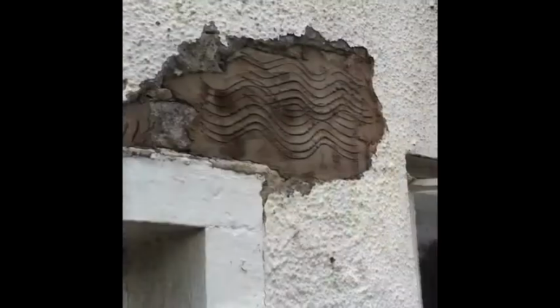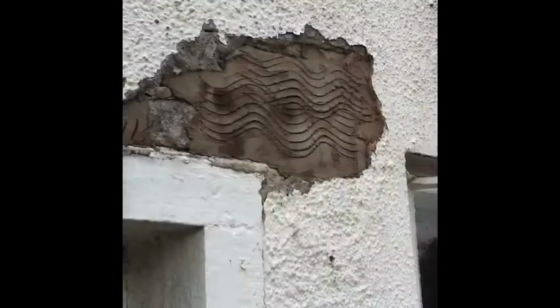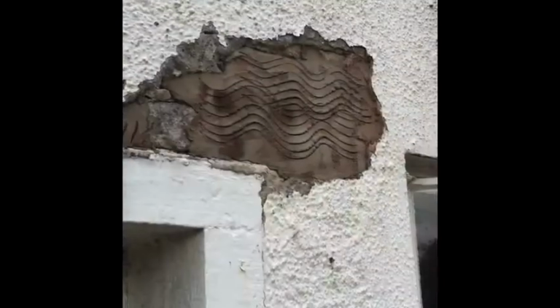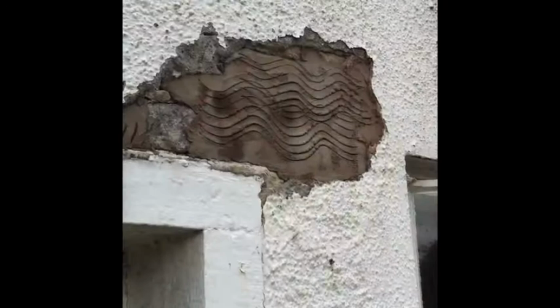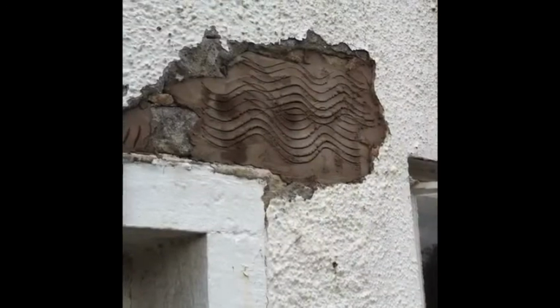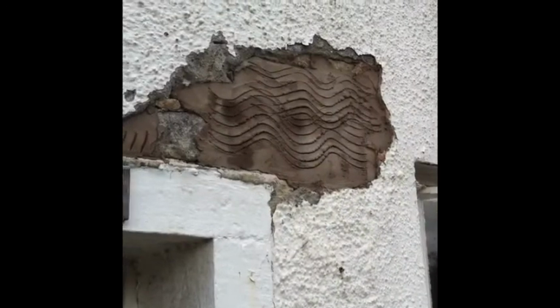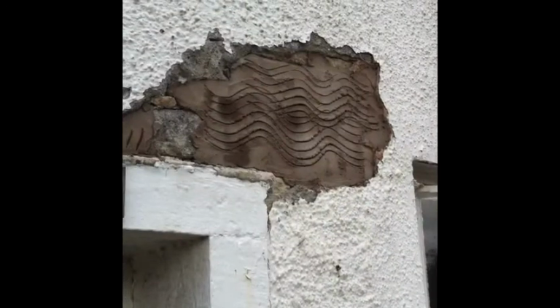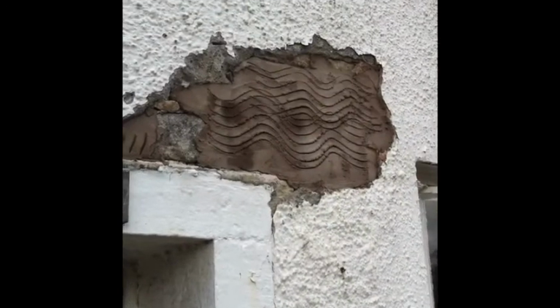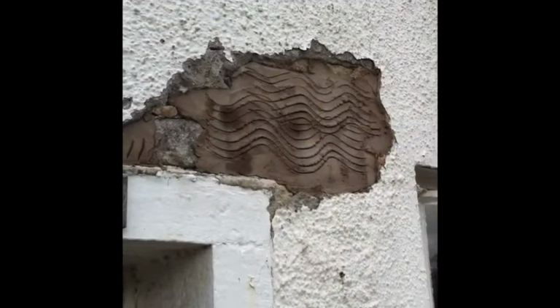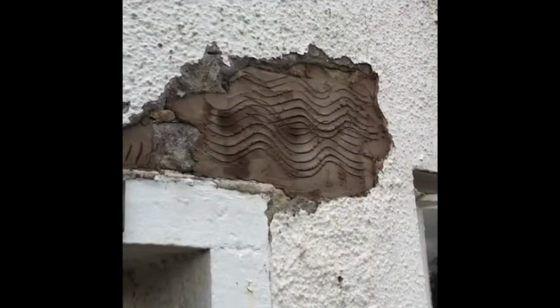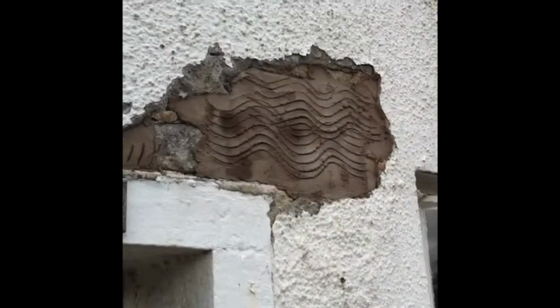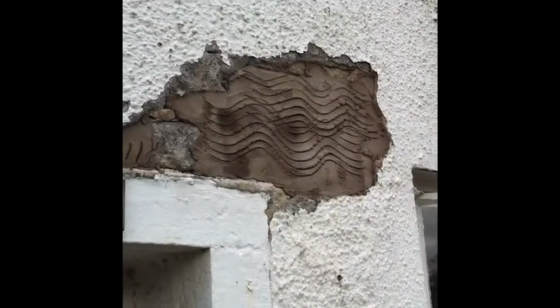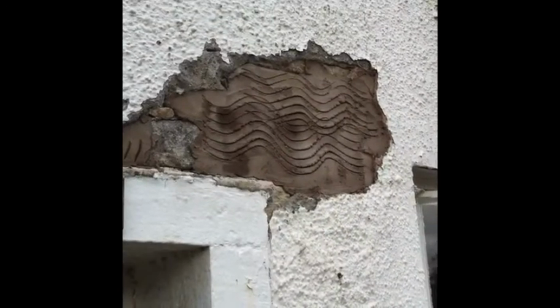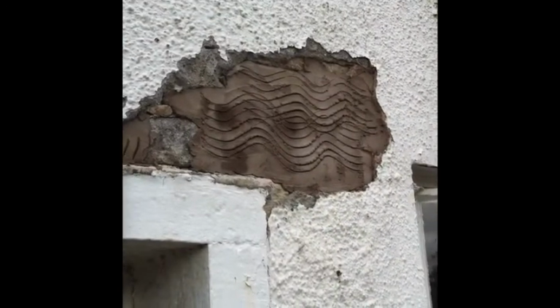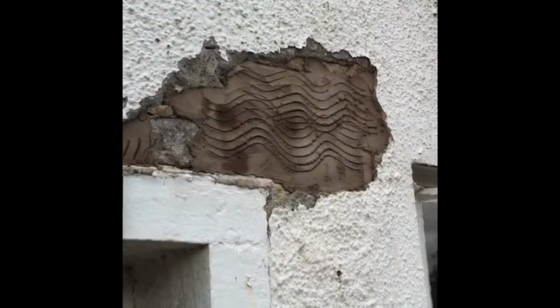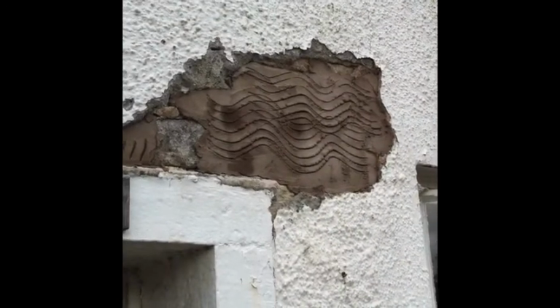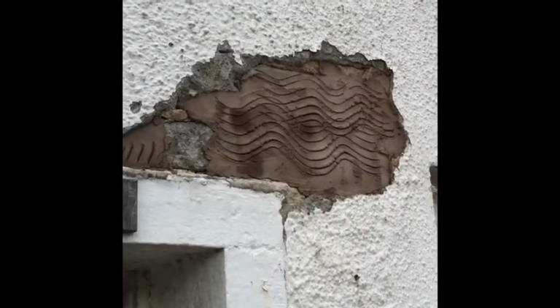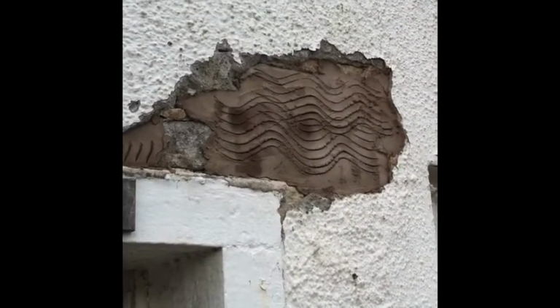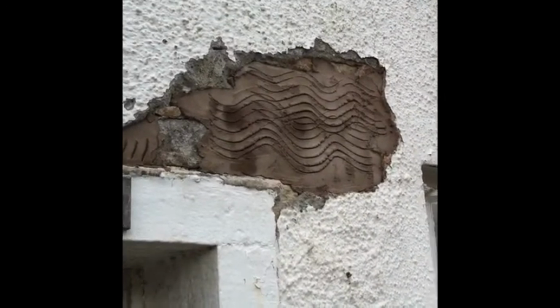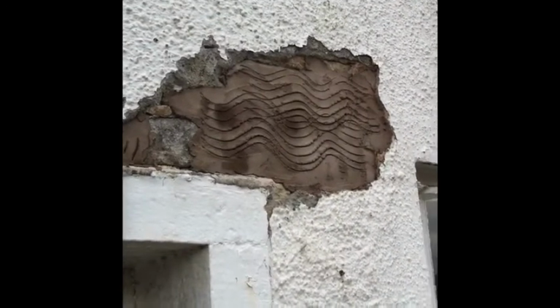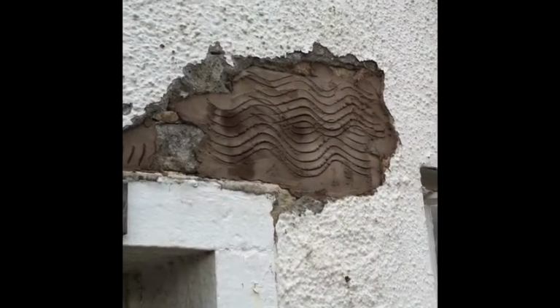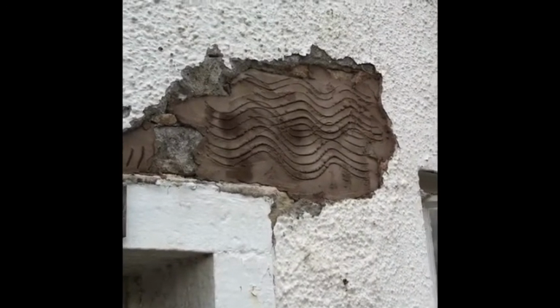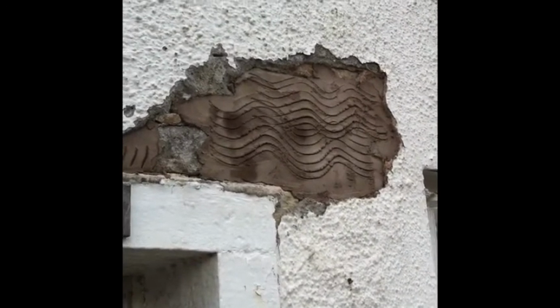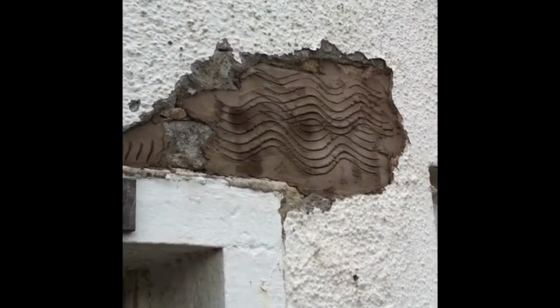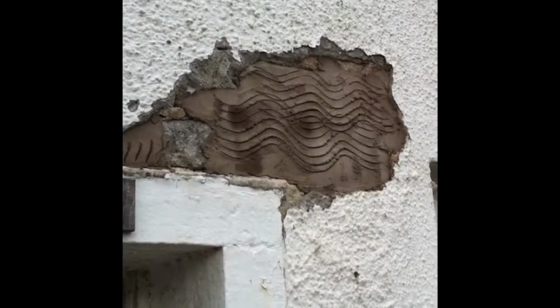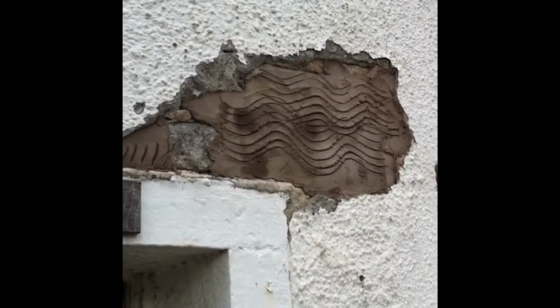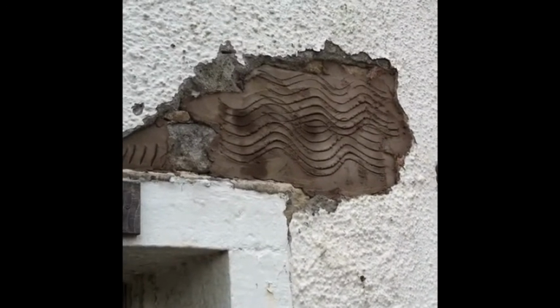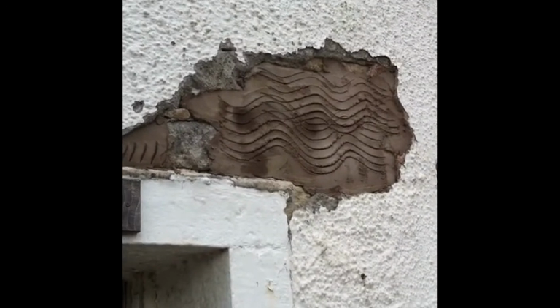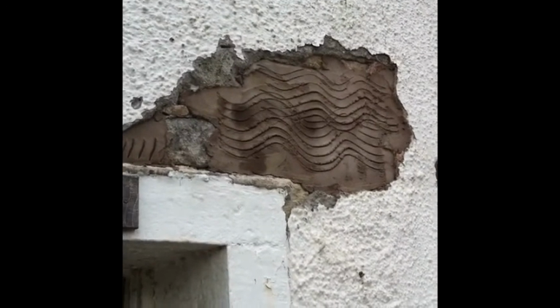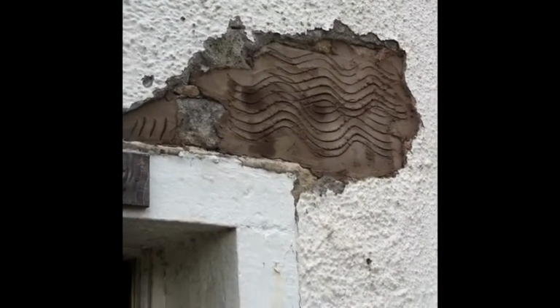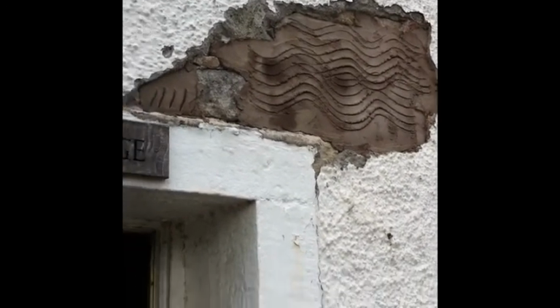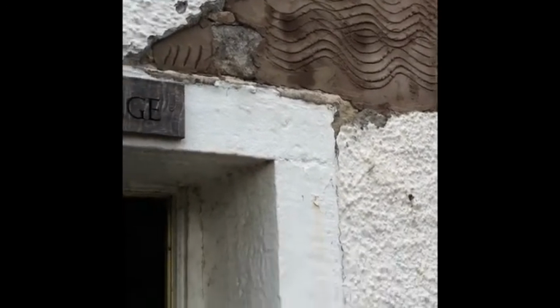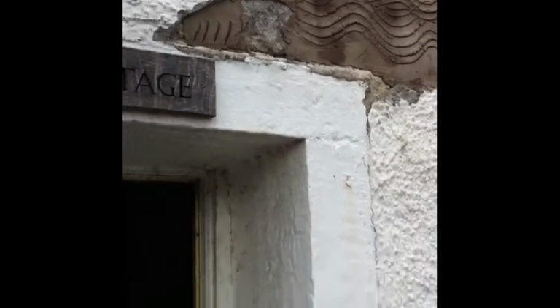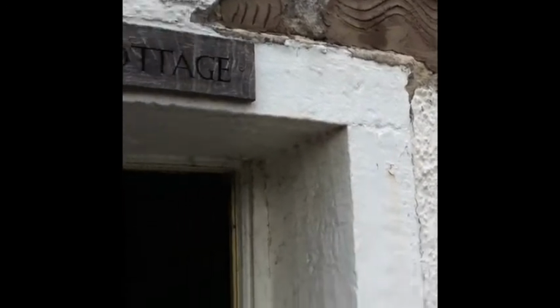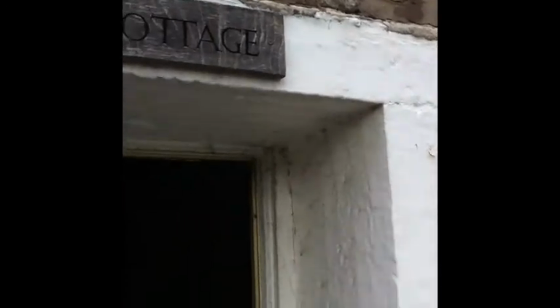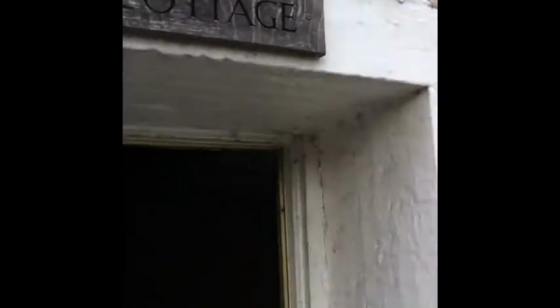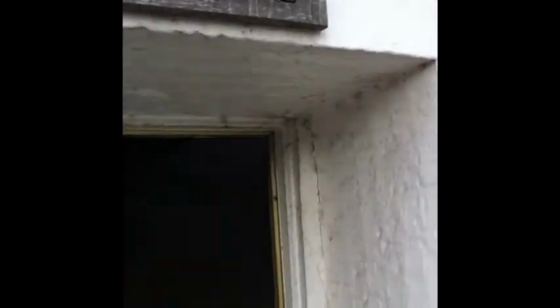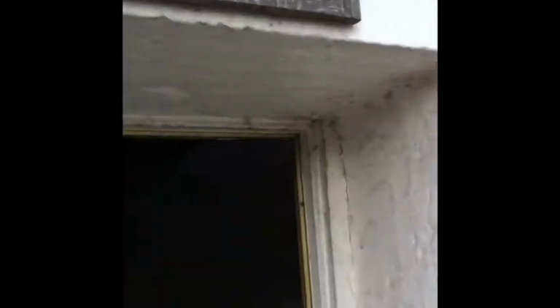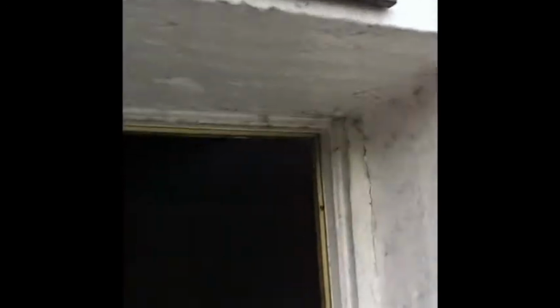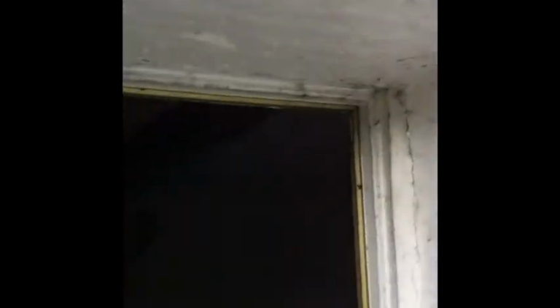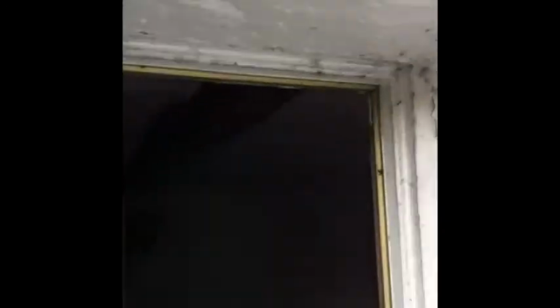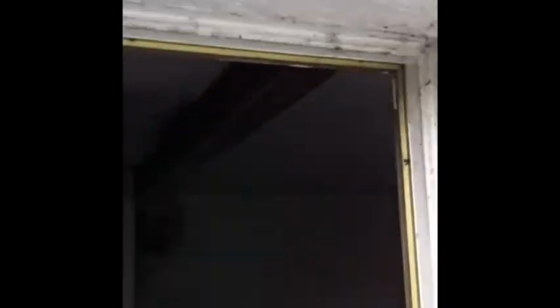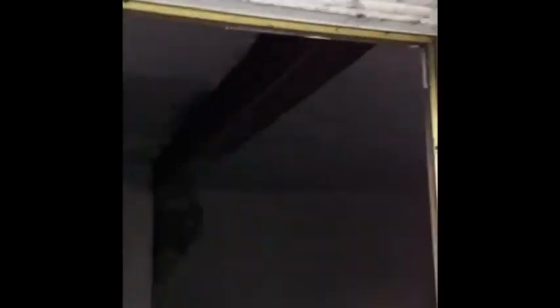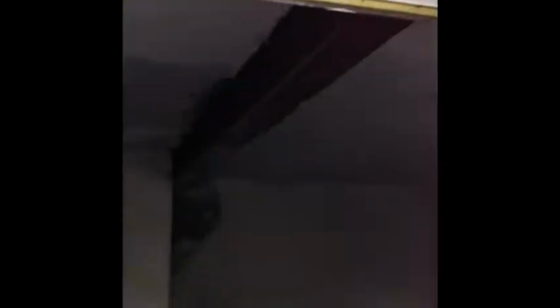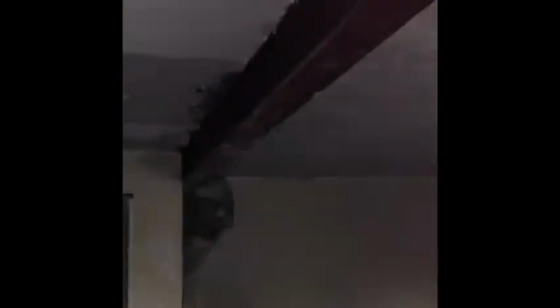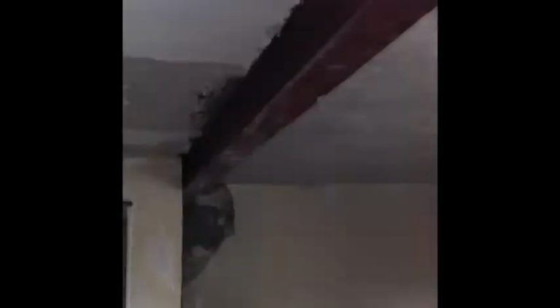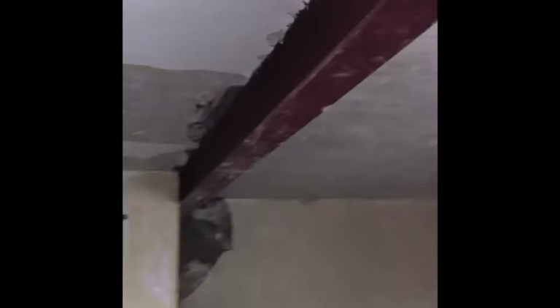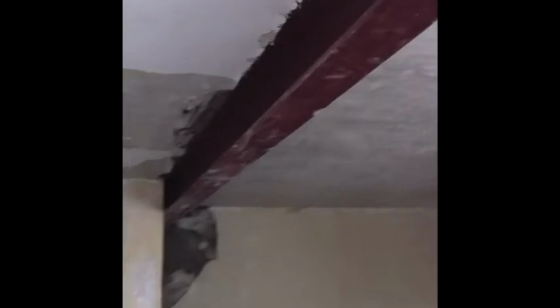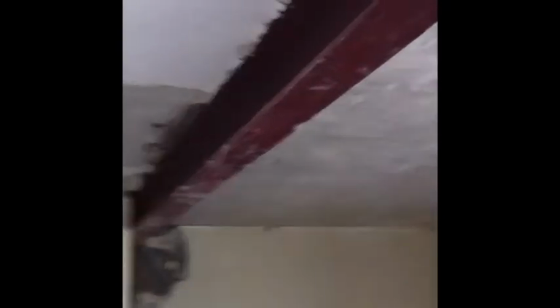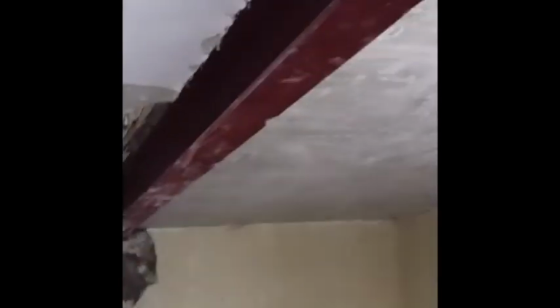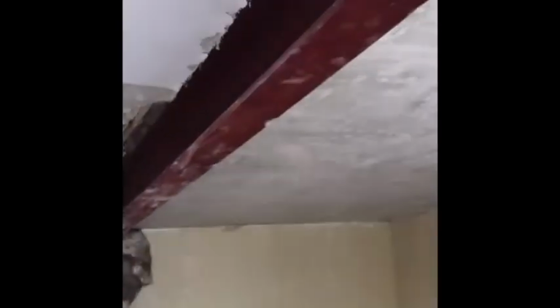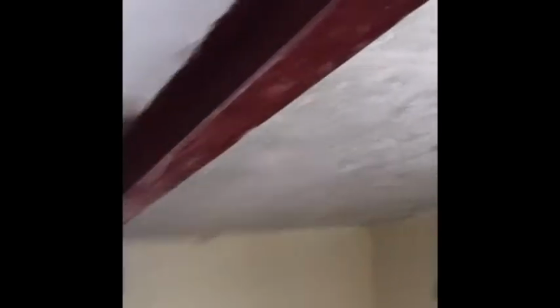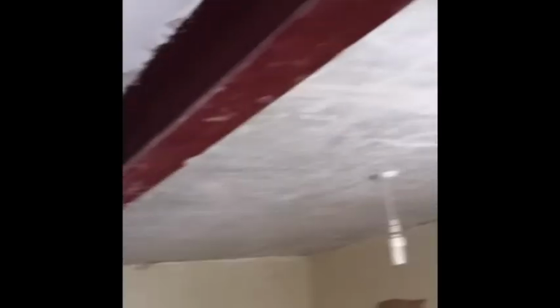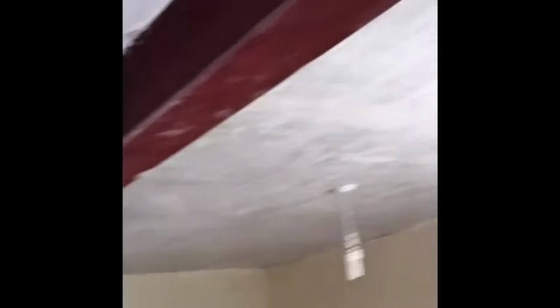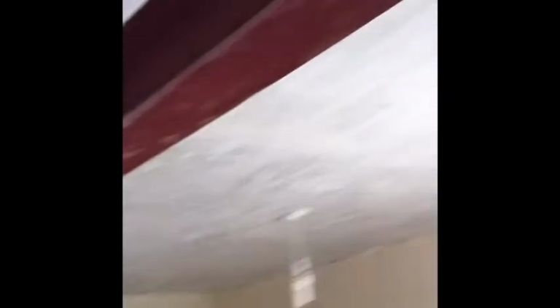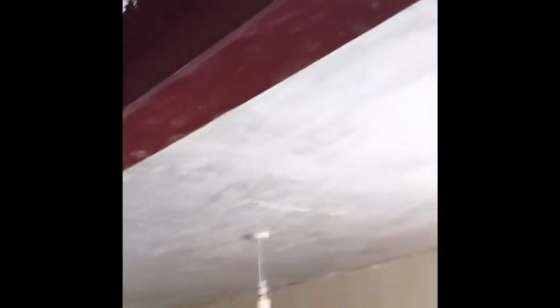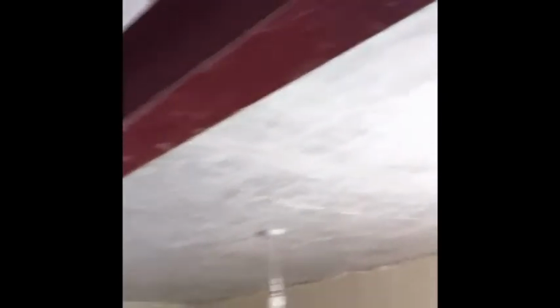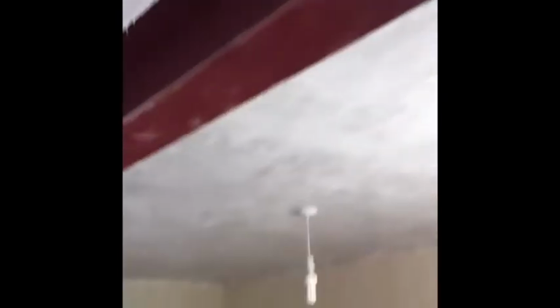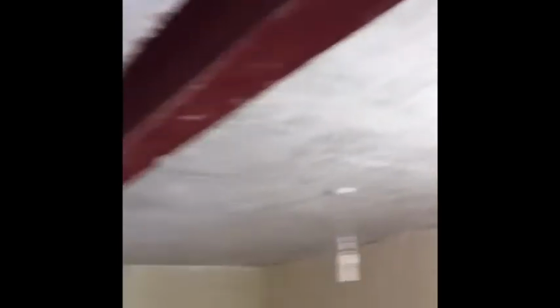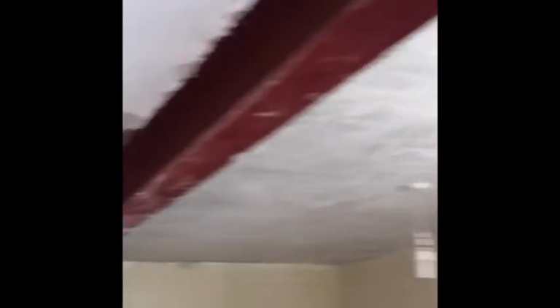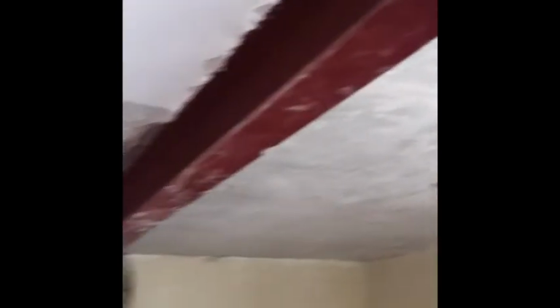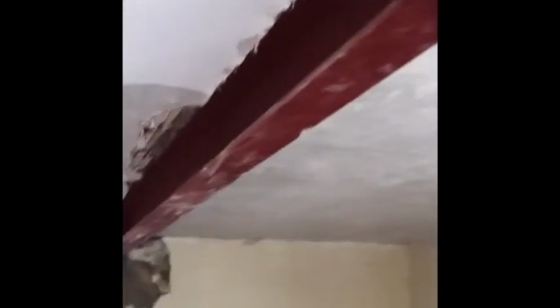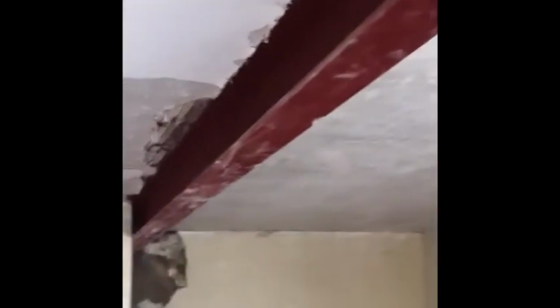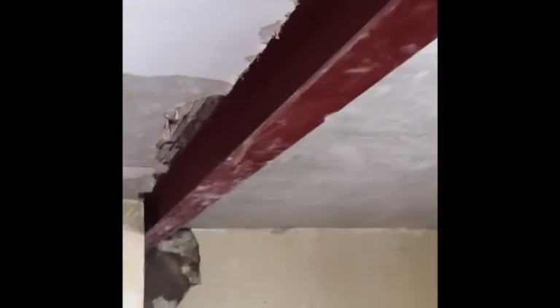So the hall where the steel work is has now been patched up, which is good. You can see the steel work is now firmly in place.